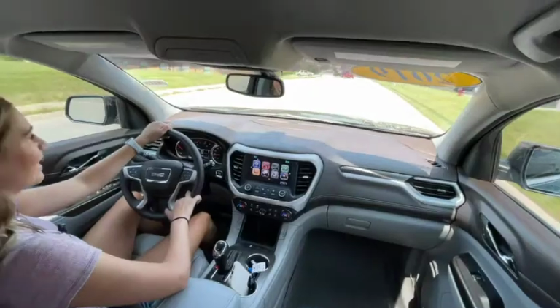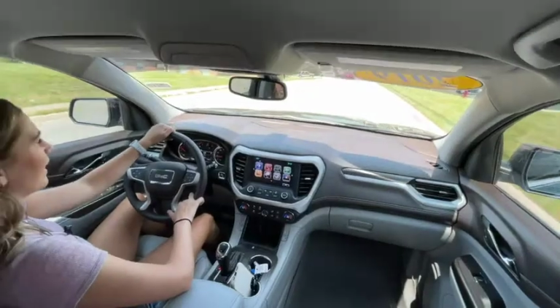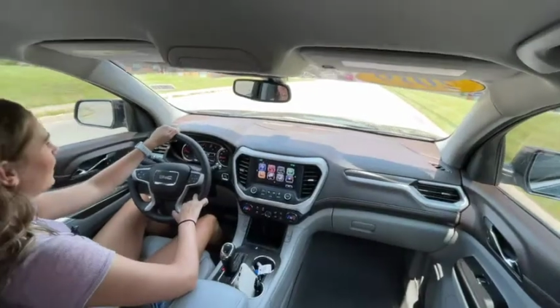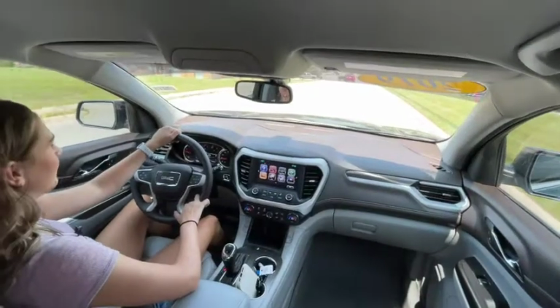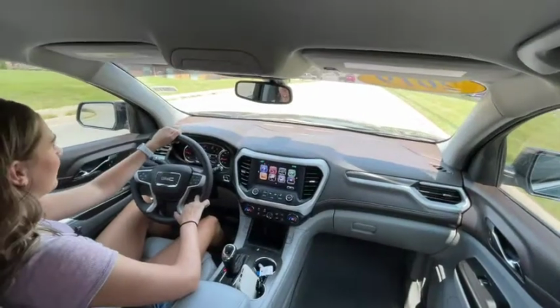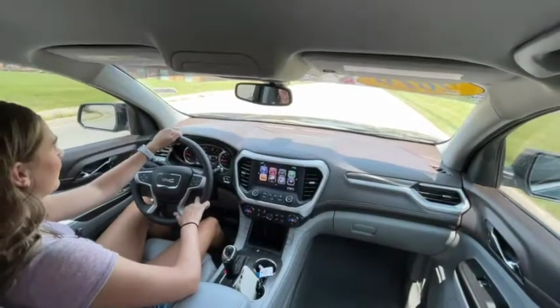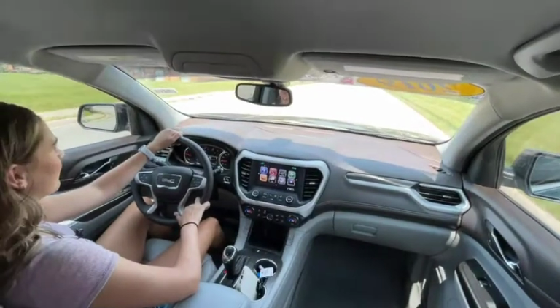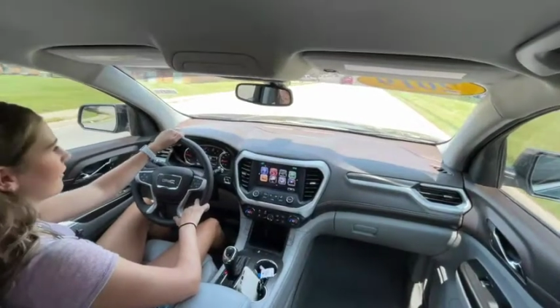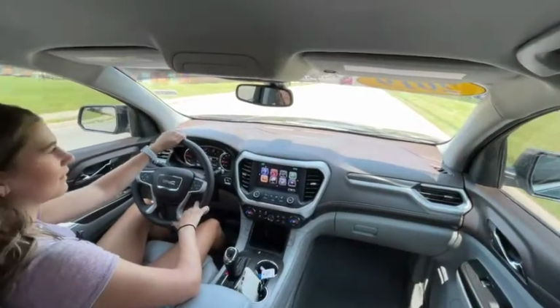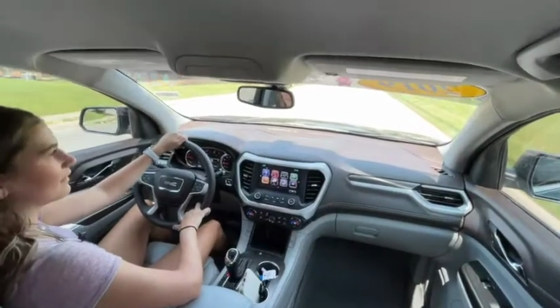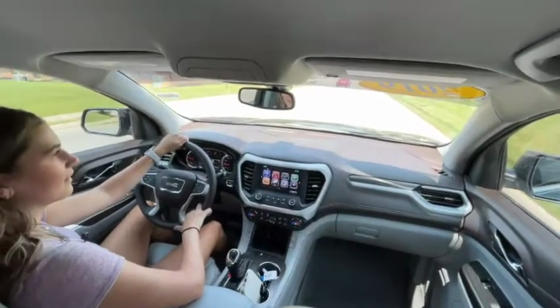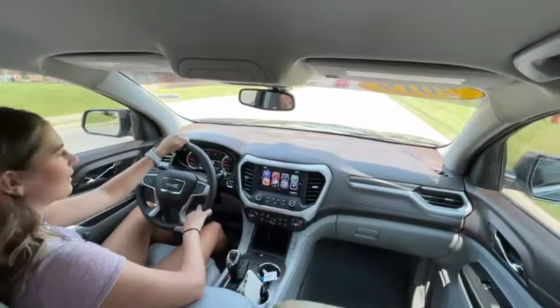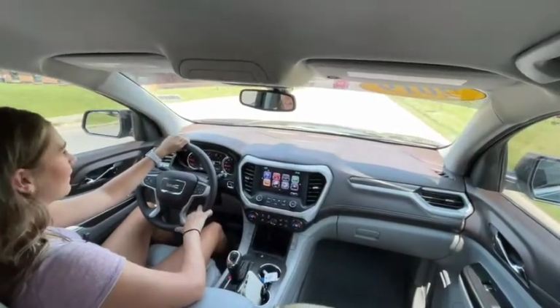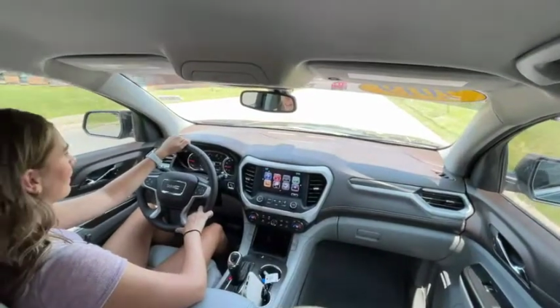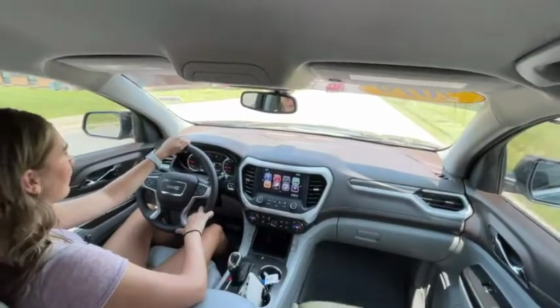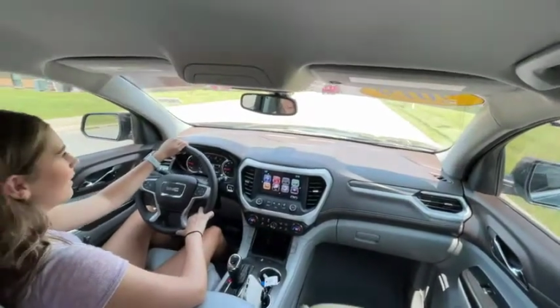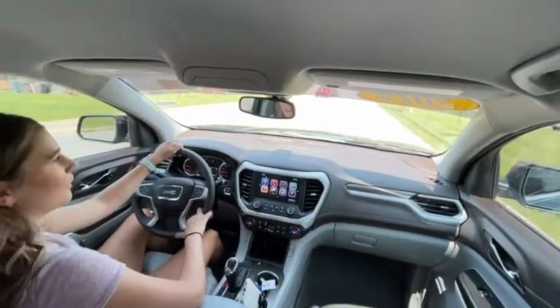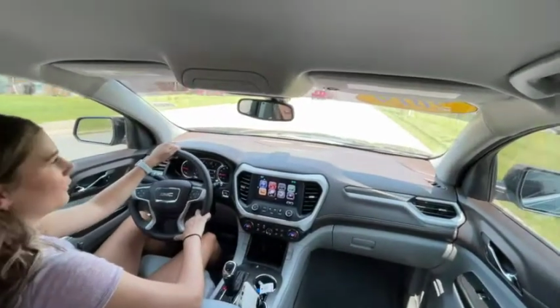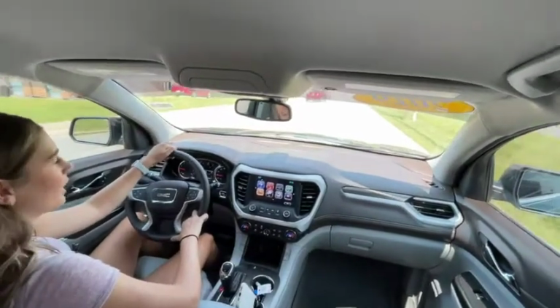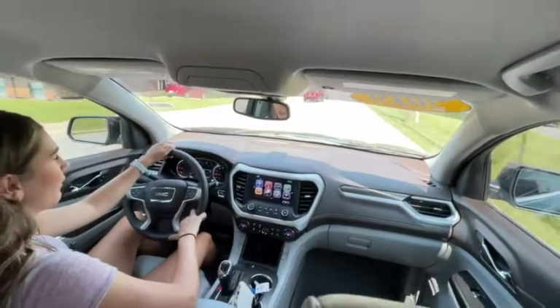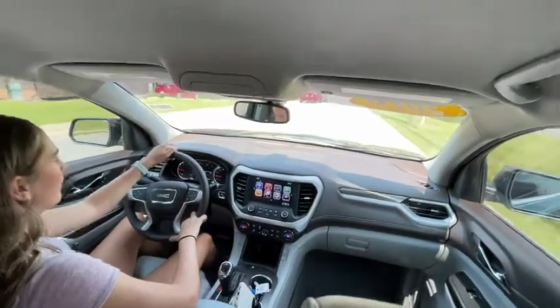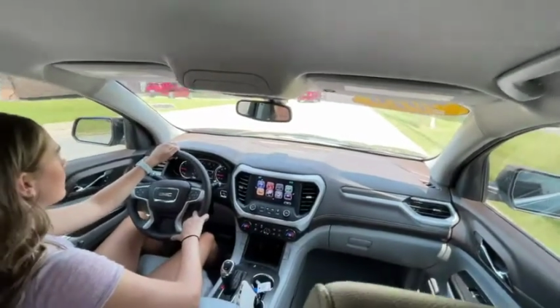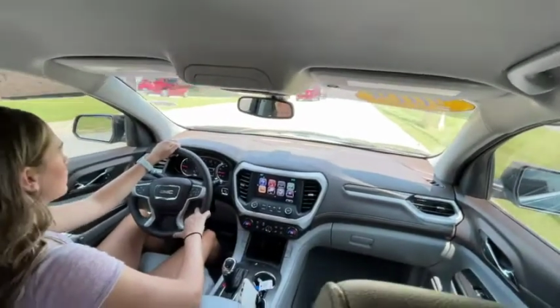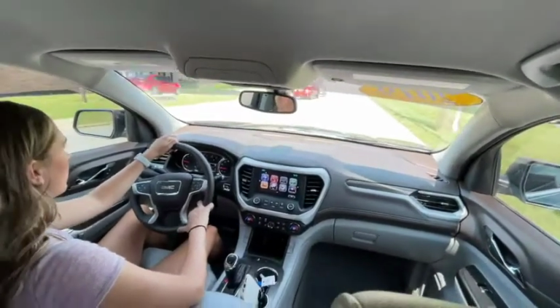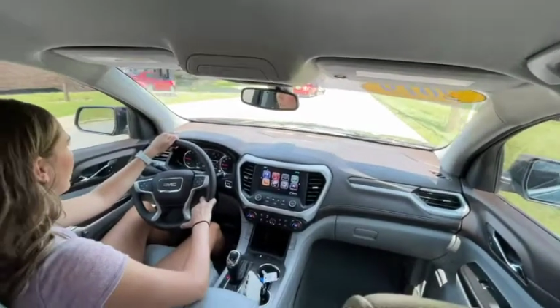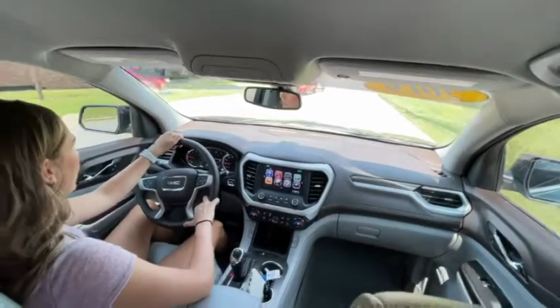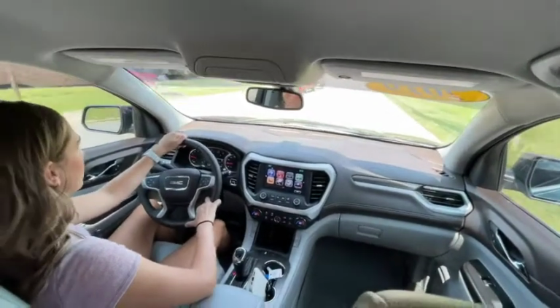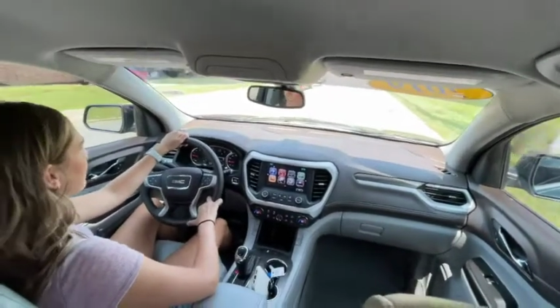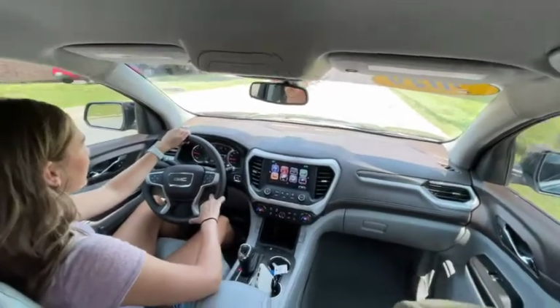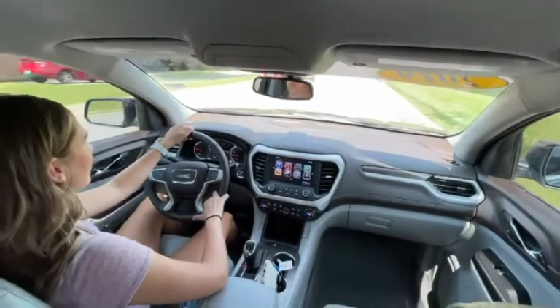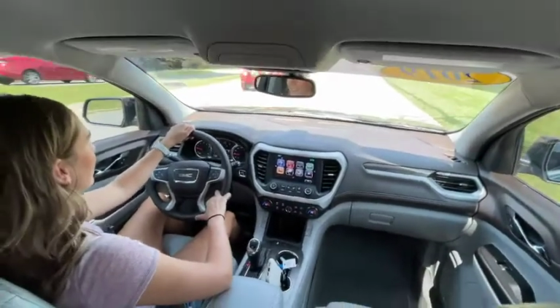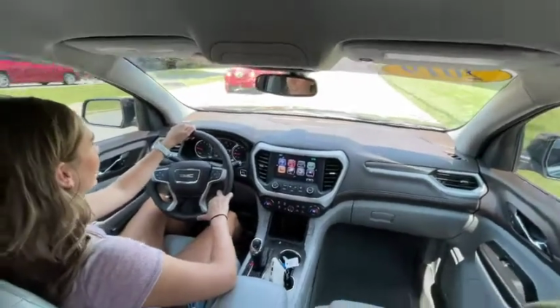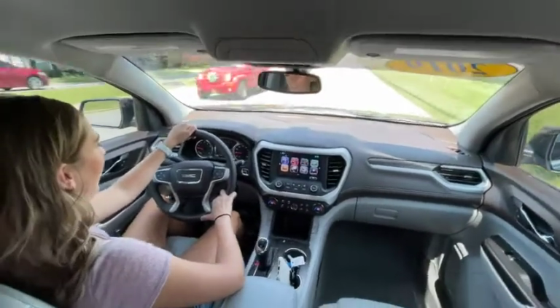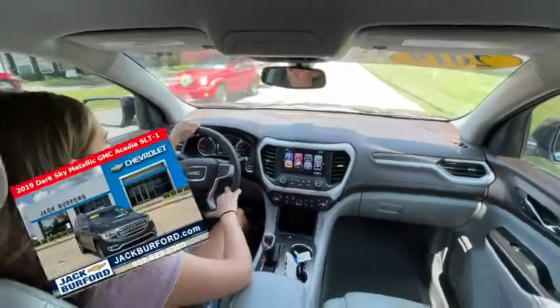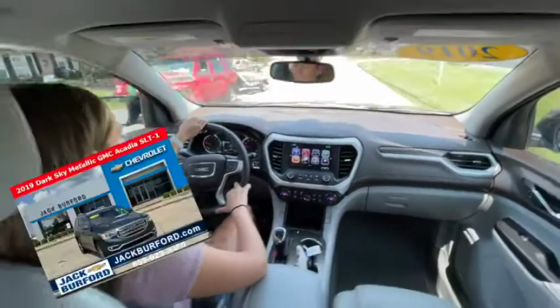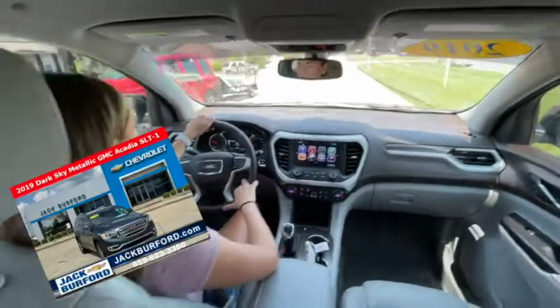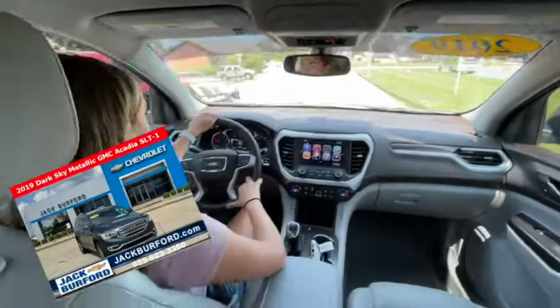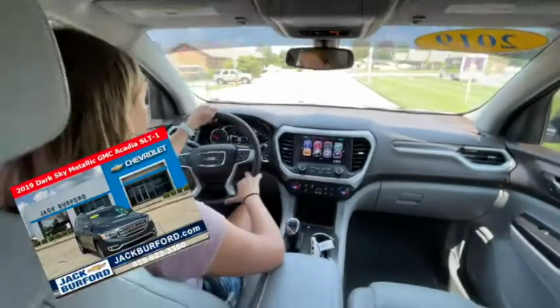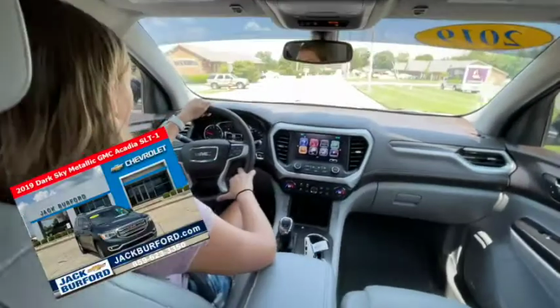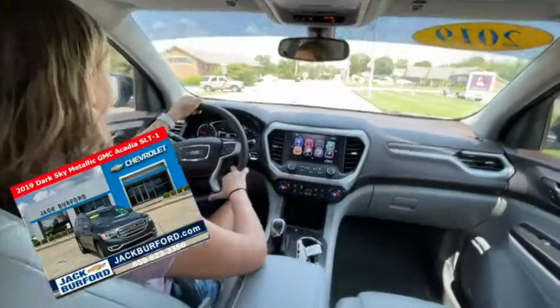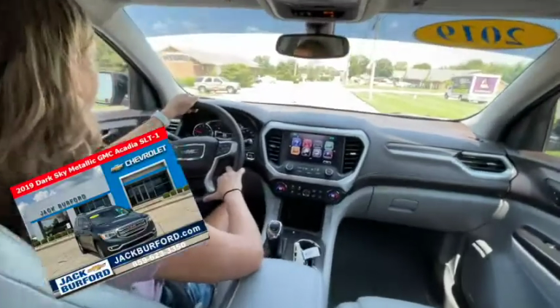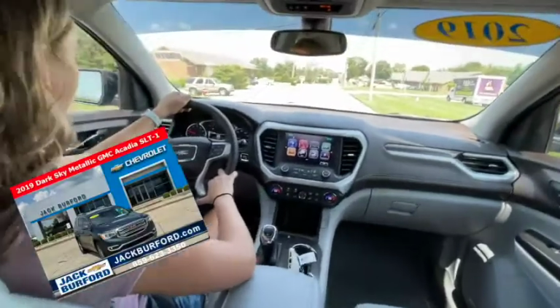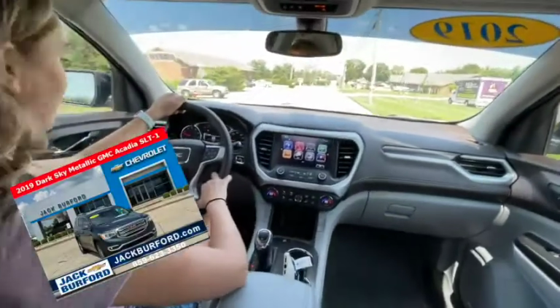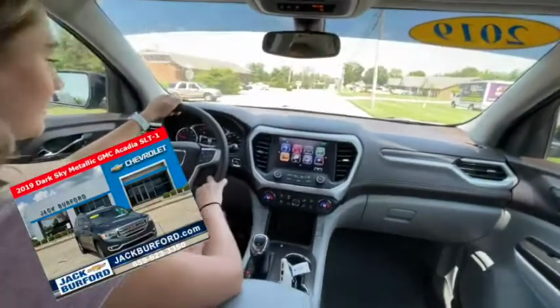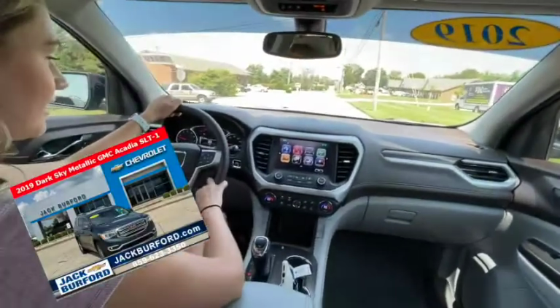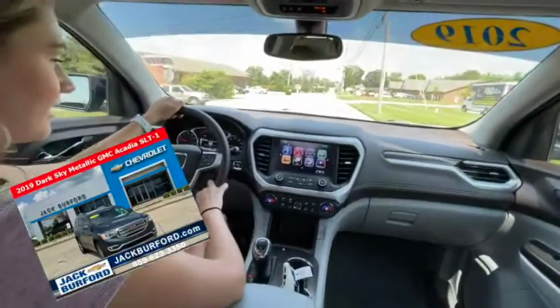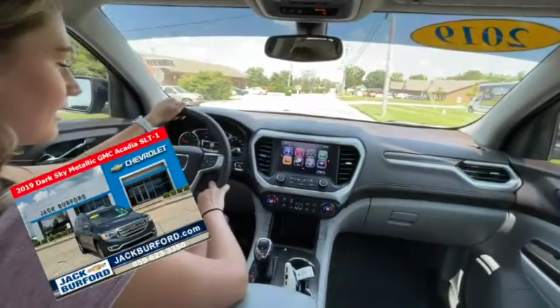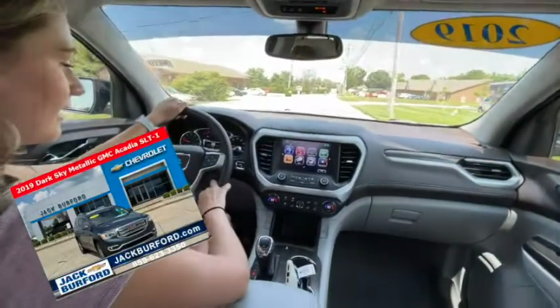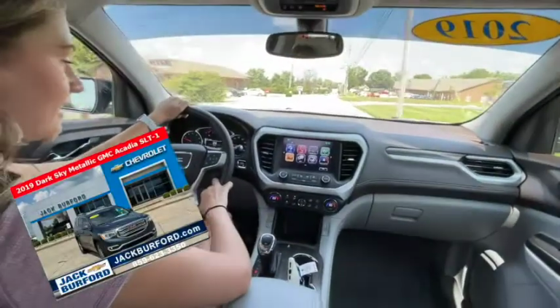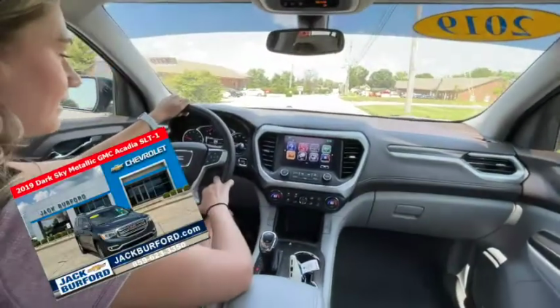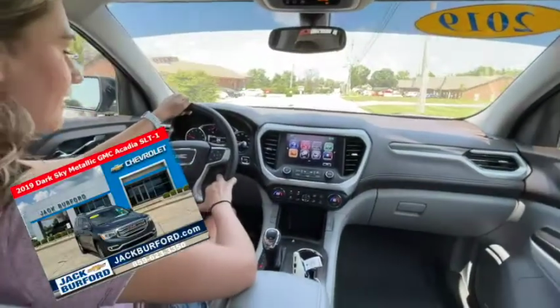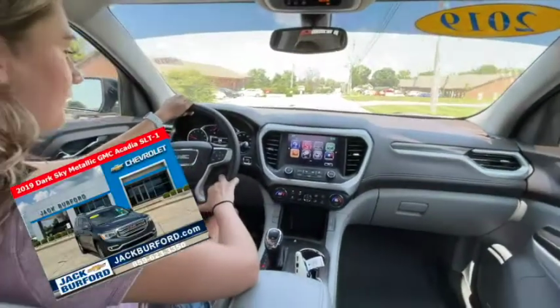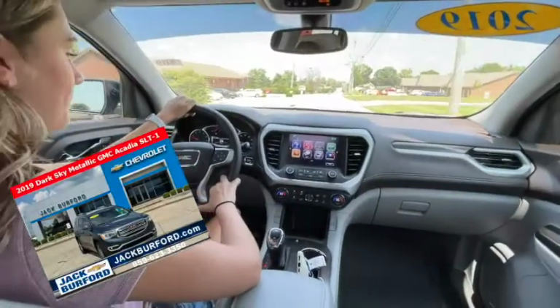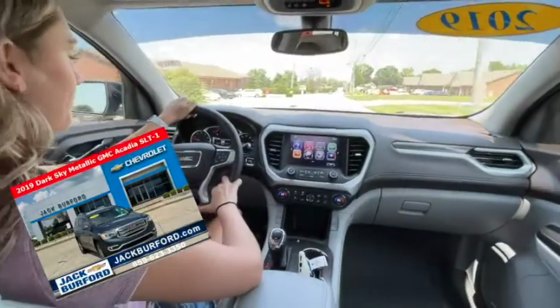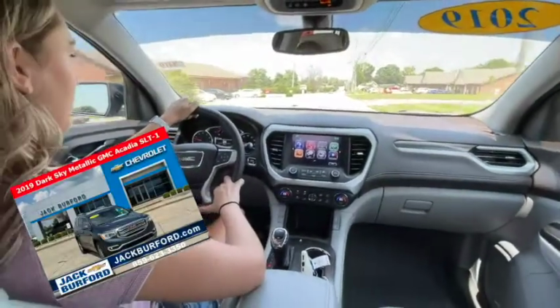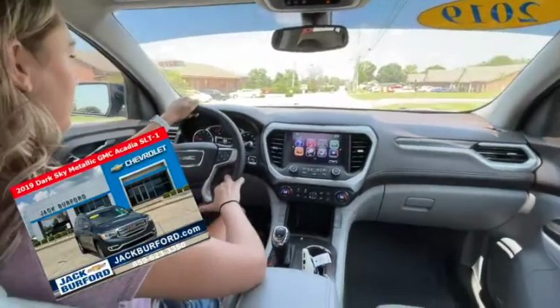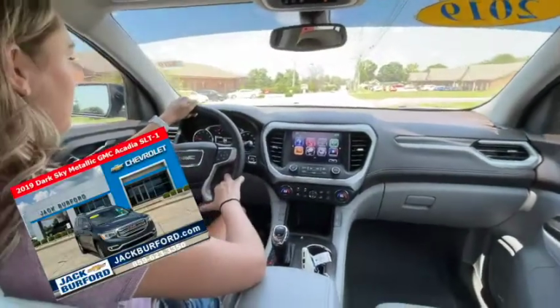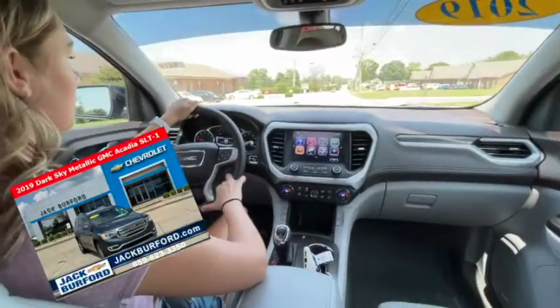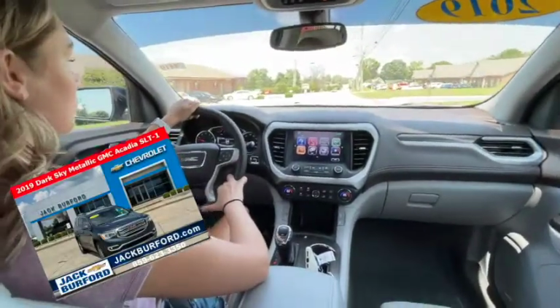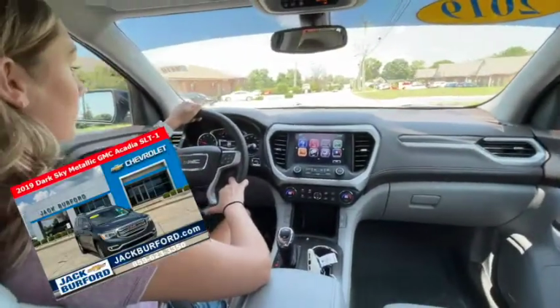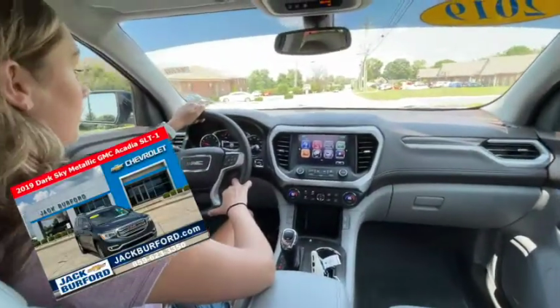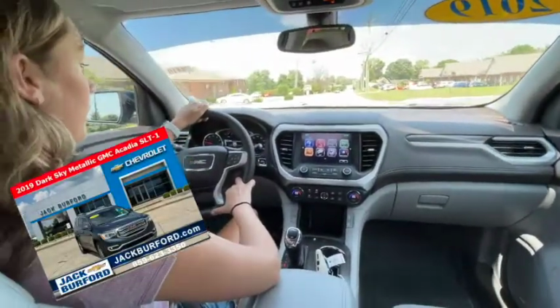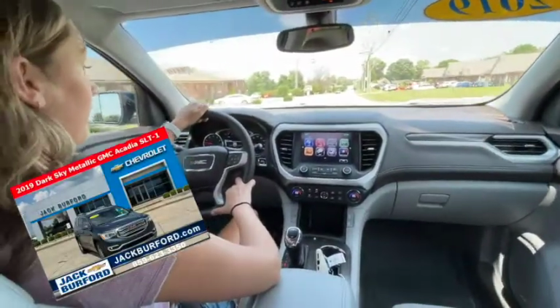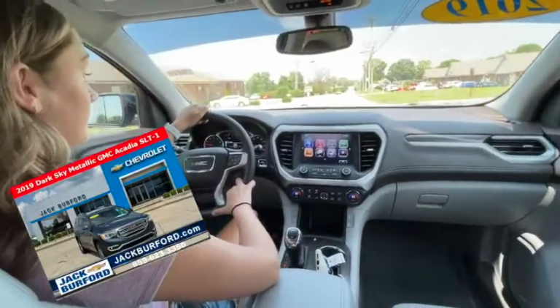Hello! Hey, what's this? We are in the 2019 Acadia. This is really nice — this is super nice.